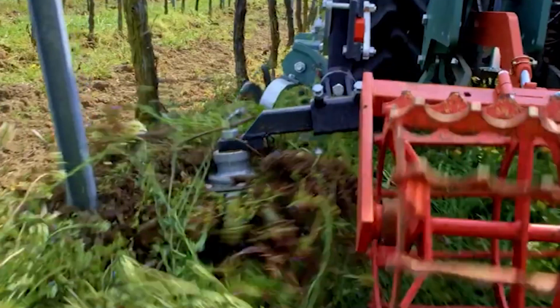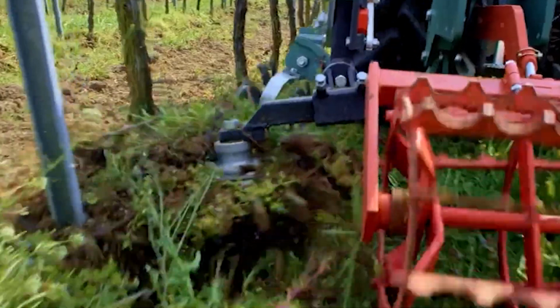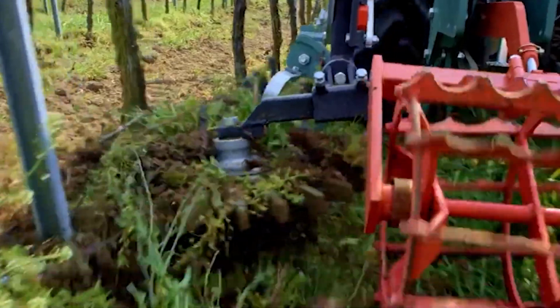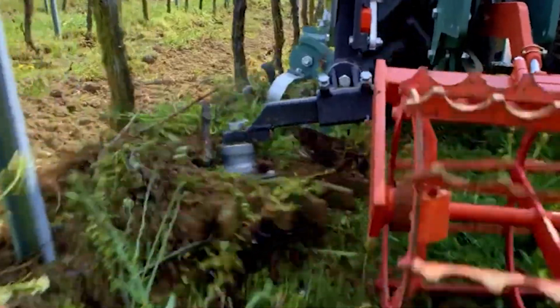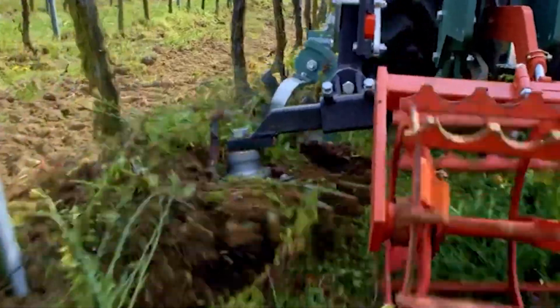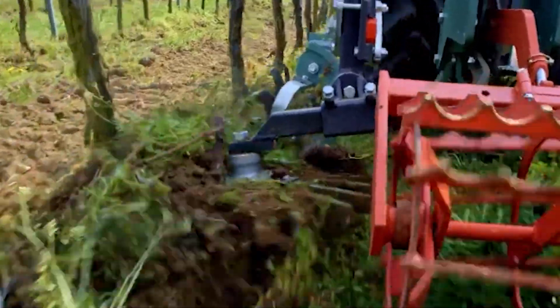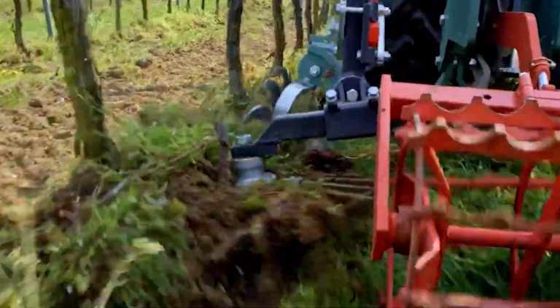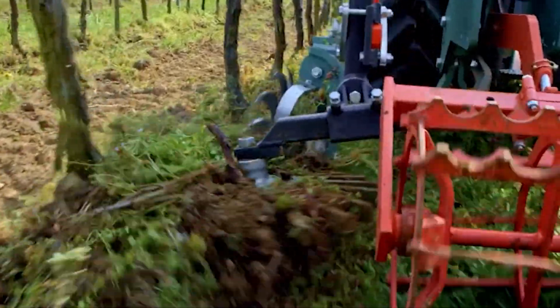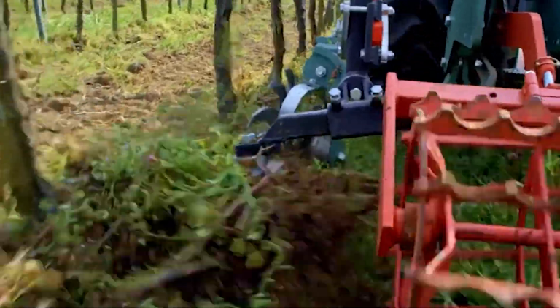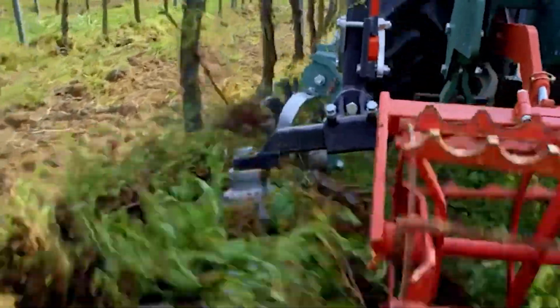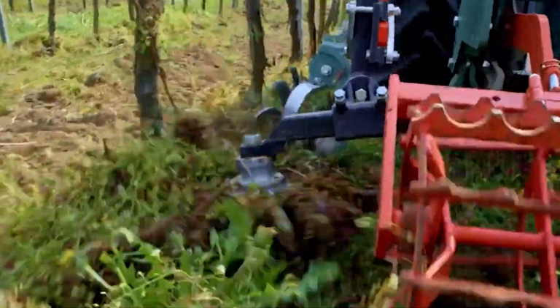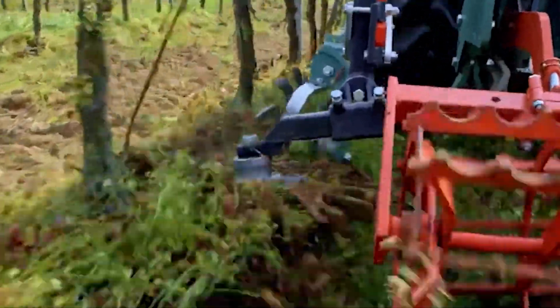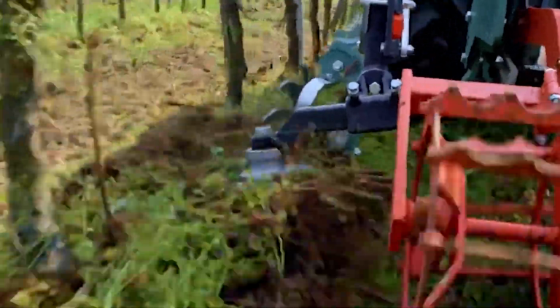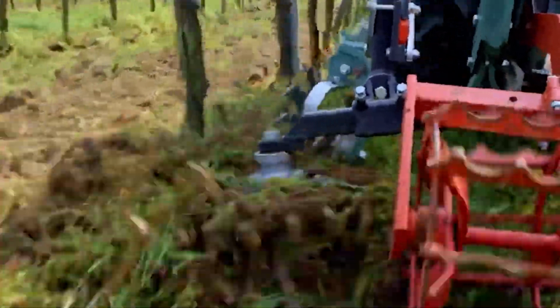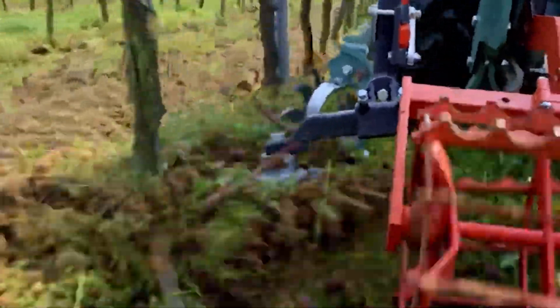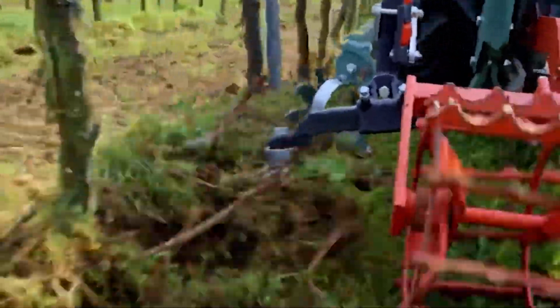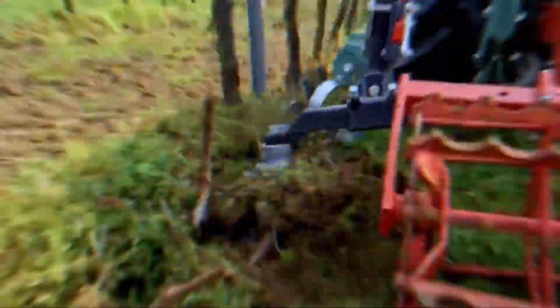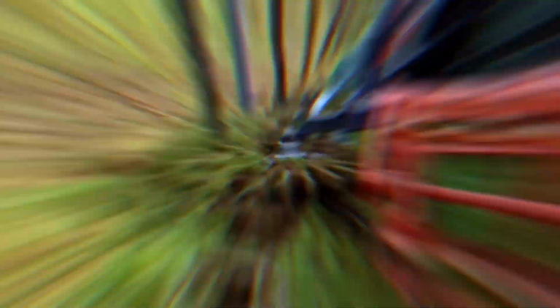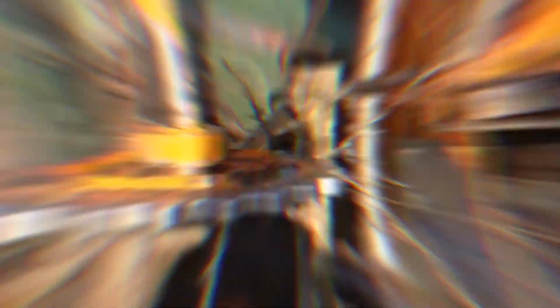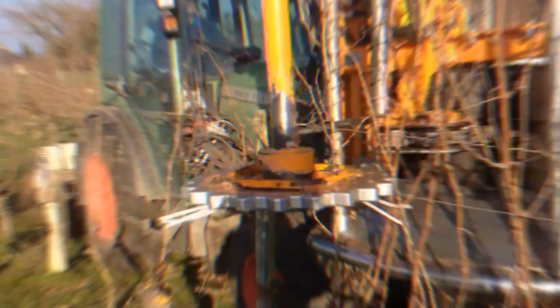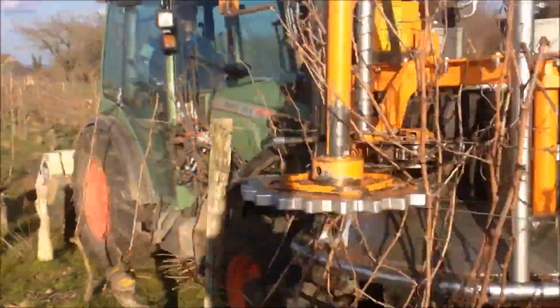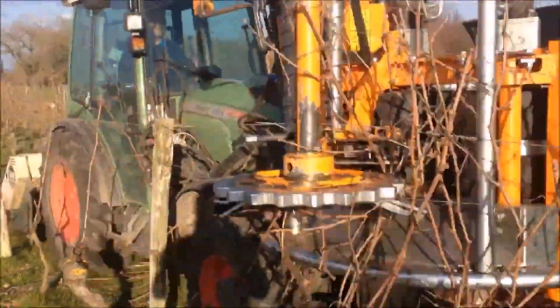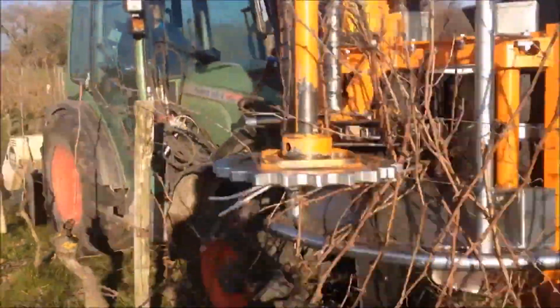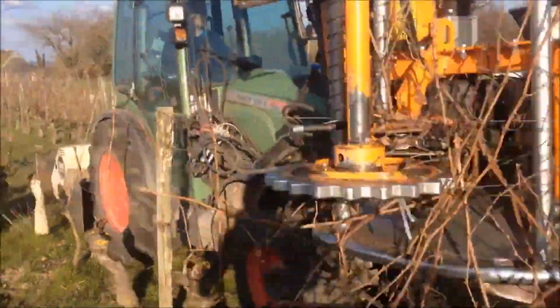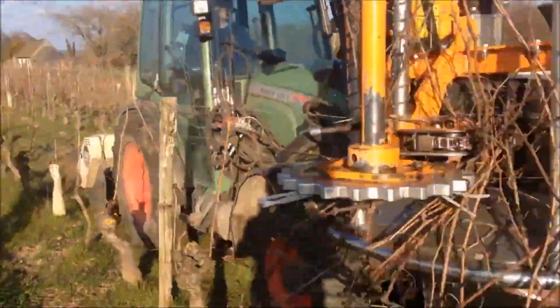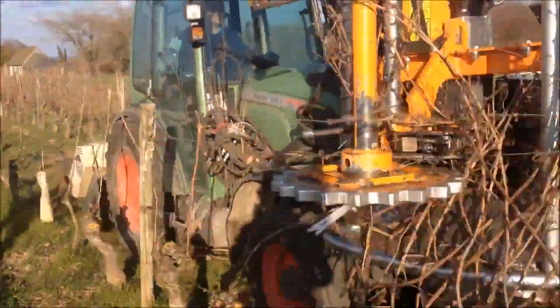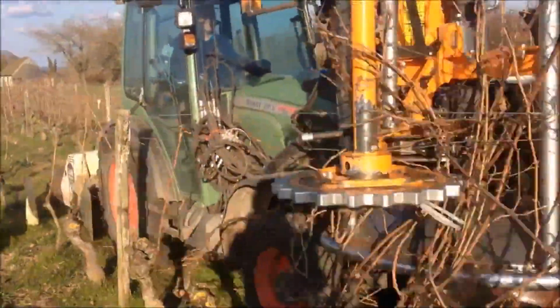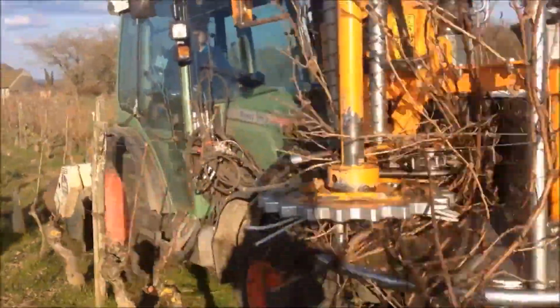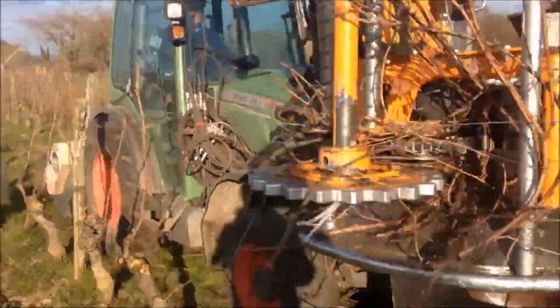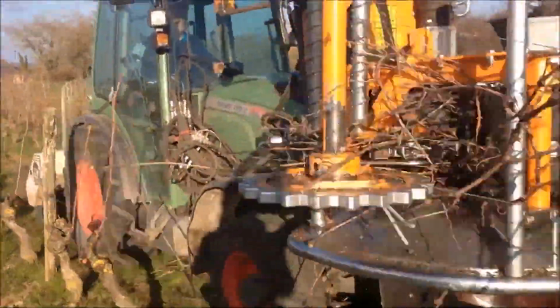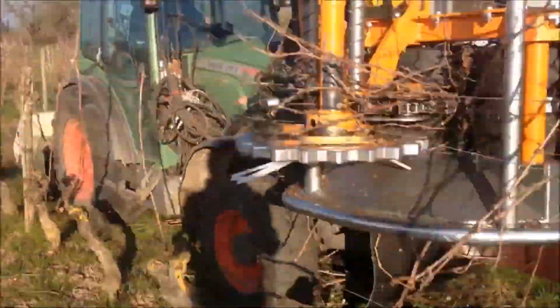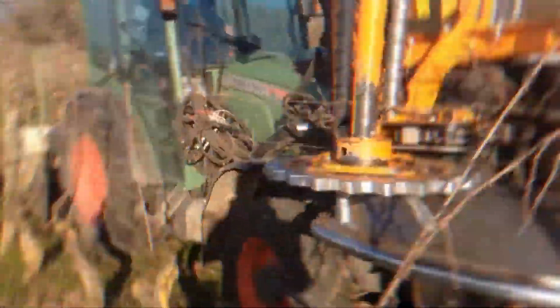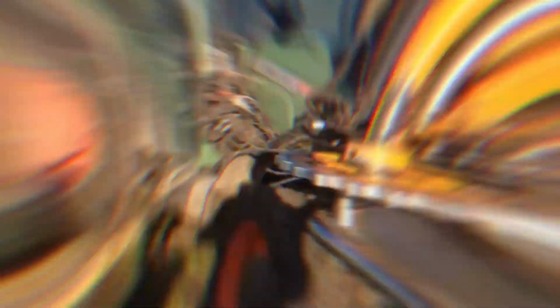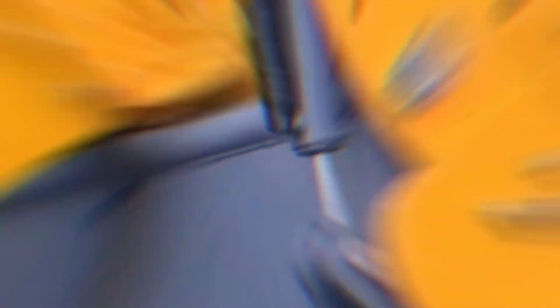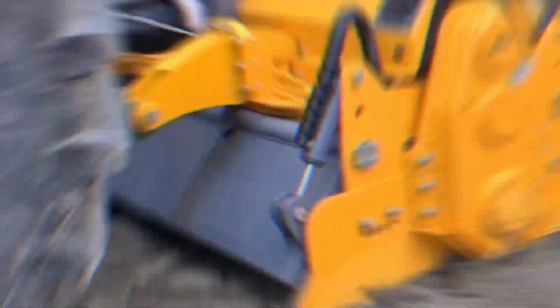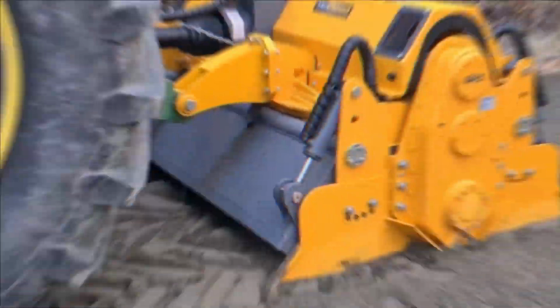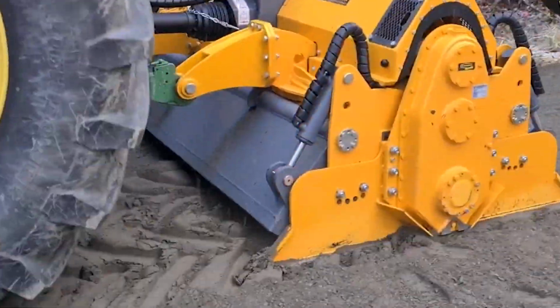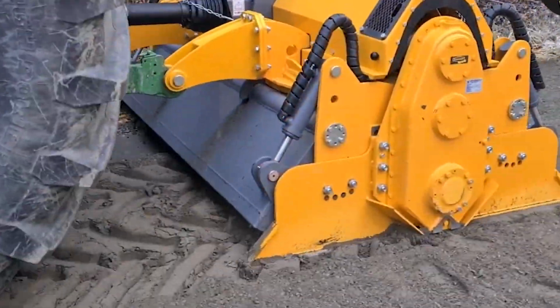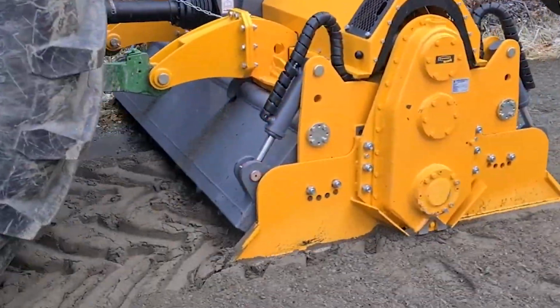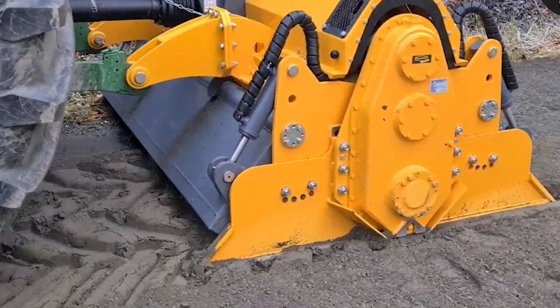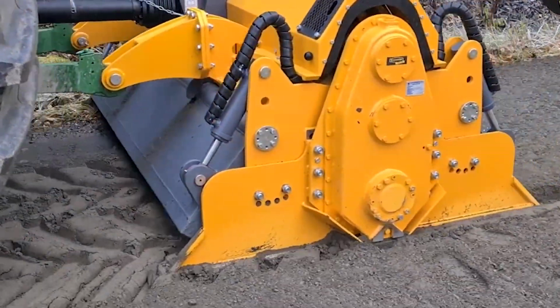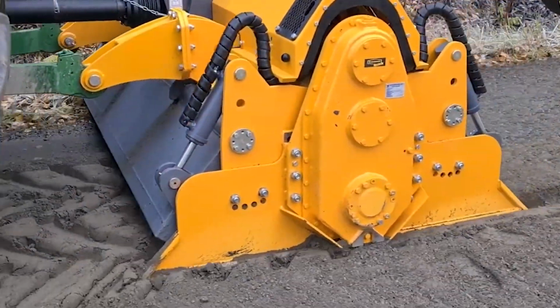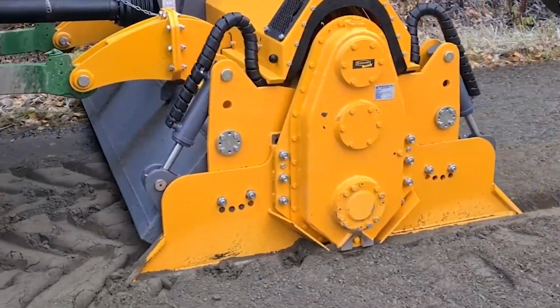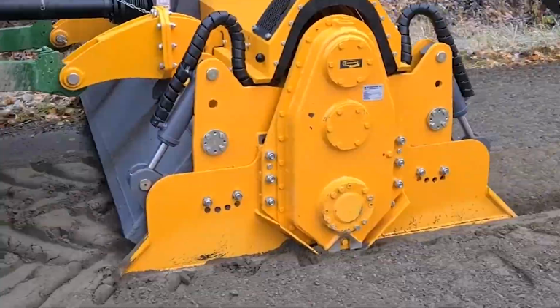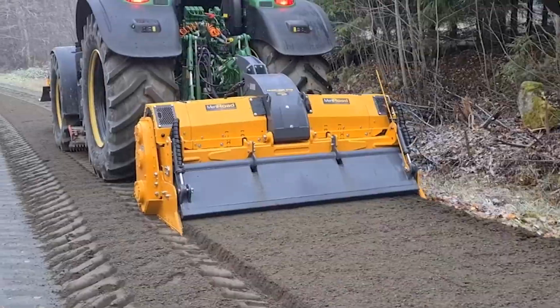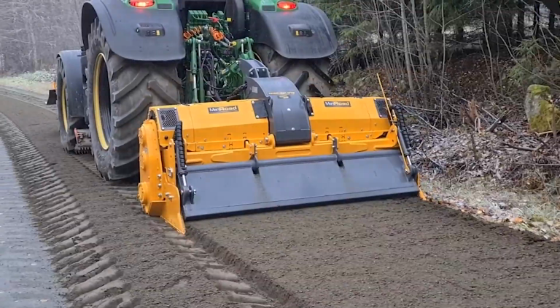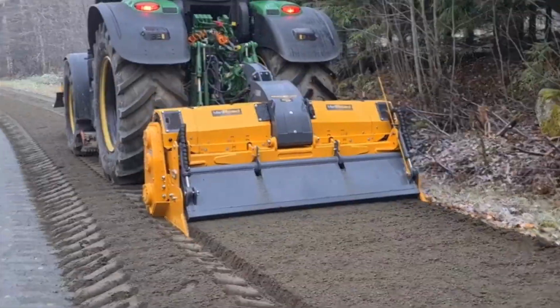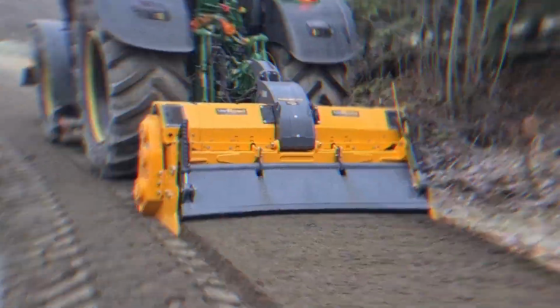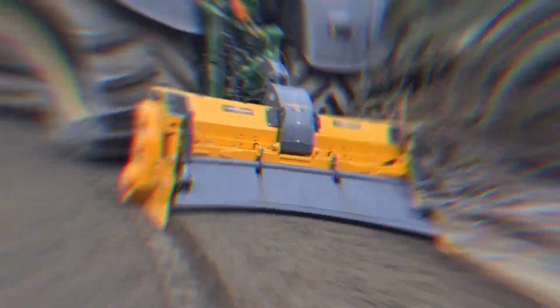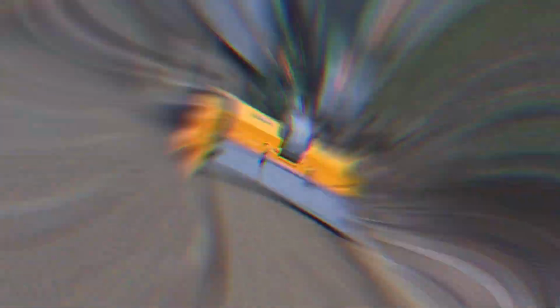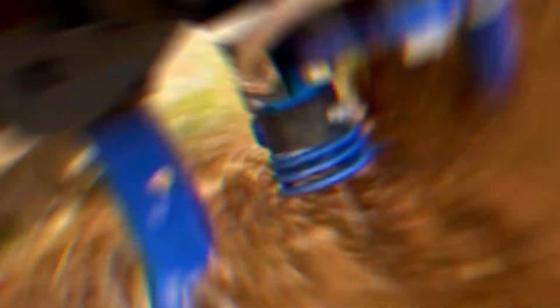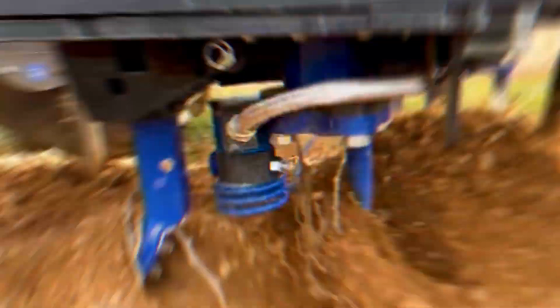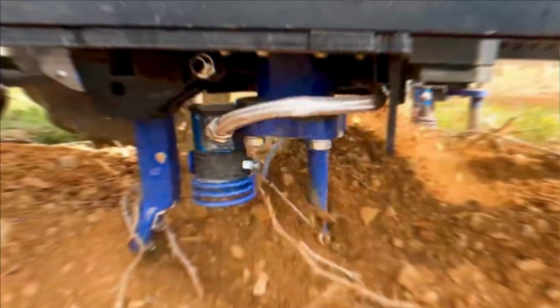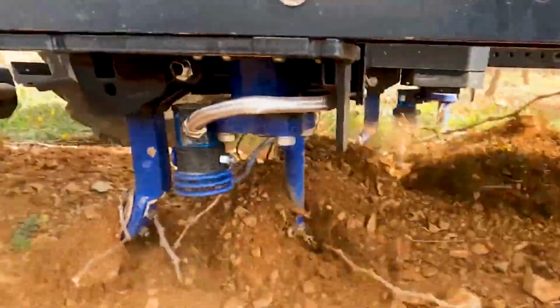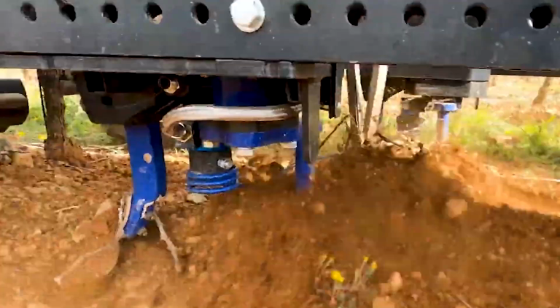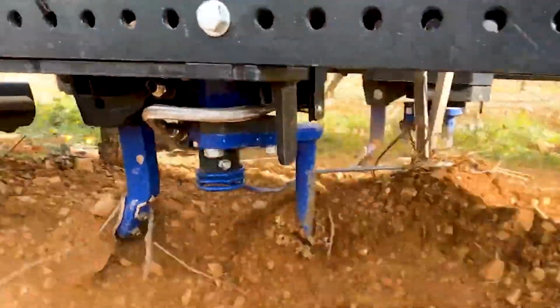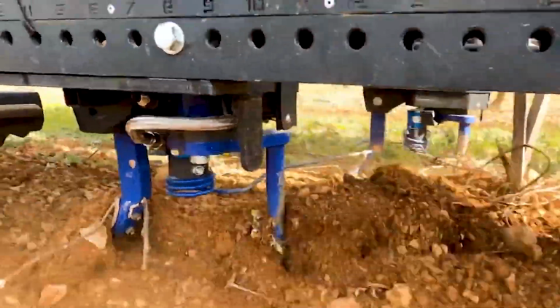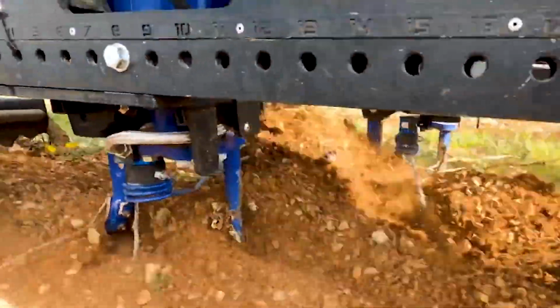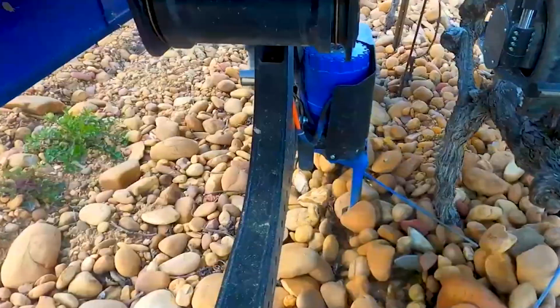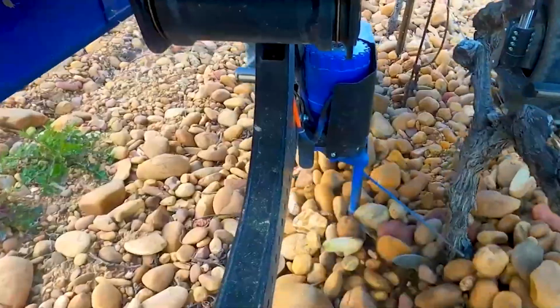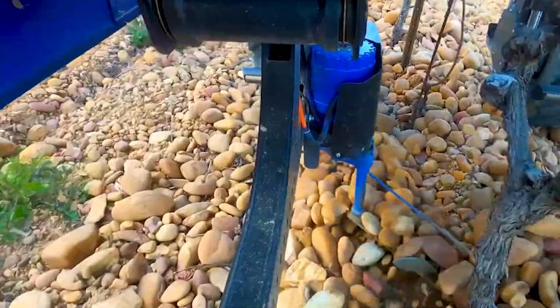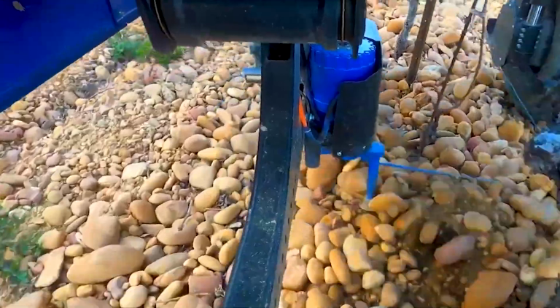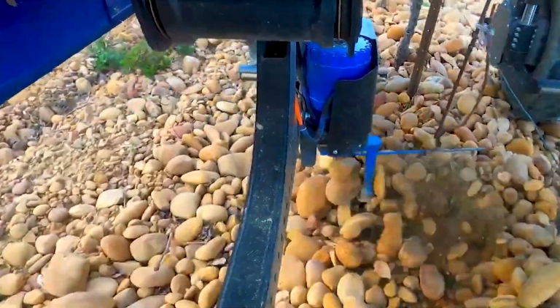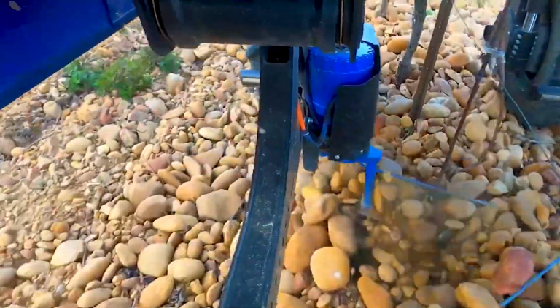Hi everyone and welcome back to my channel. Today we'll be talking about five amazing agriculture machines that are at another level.